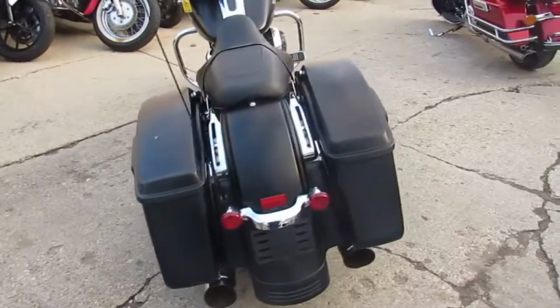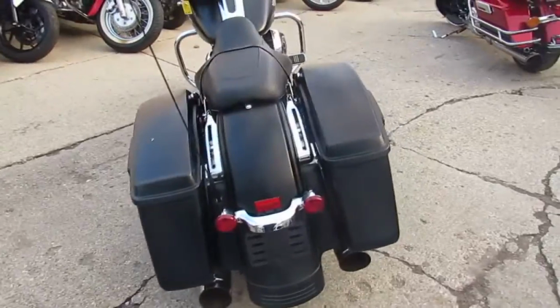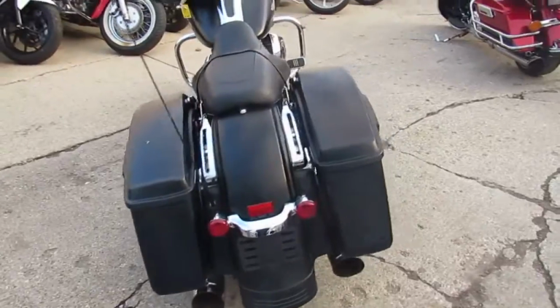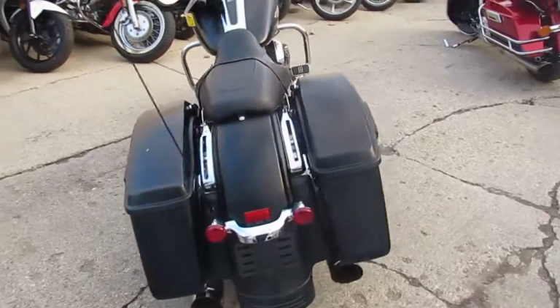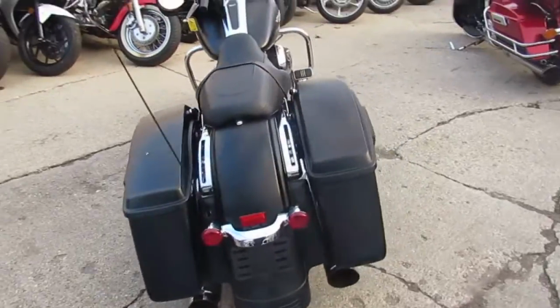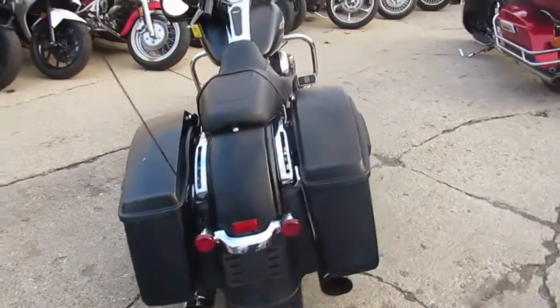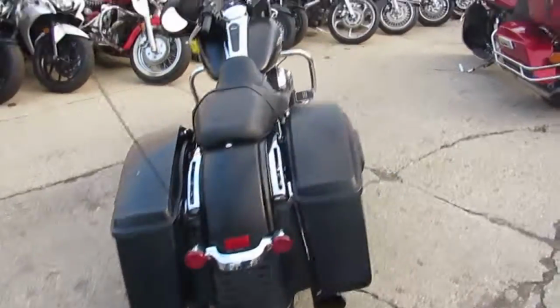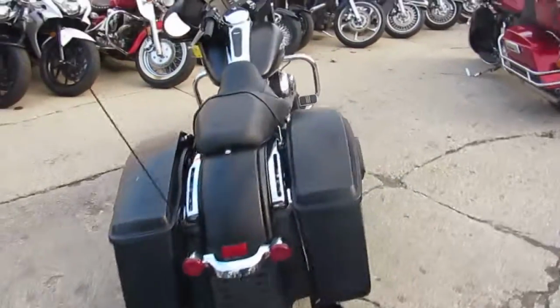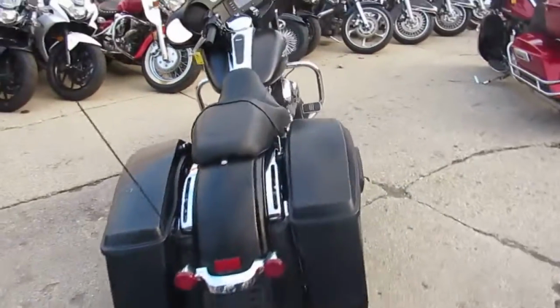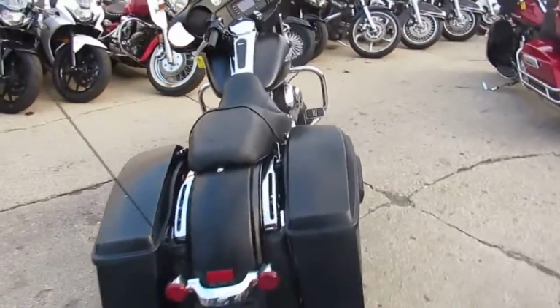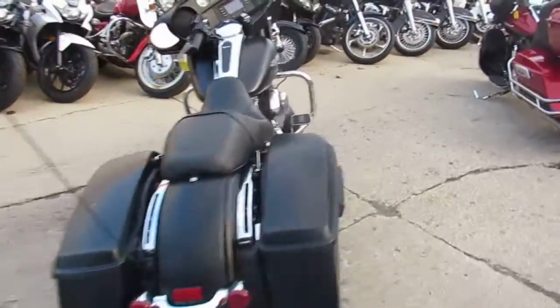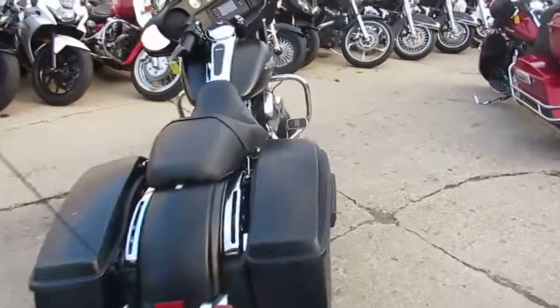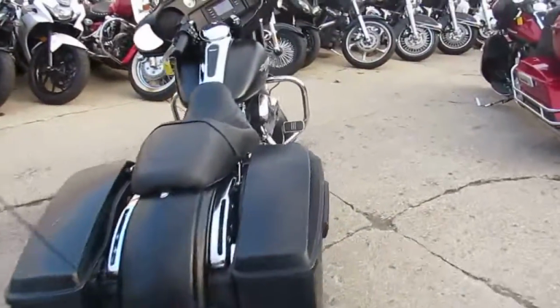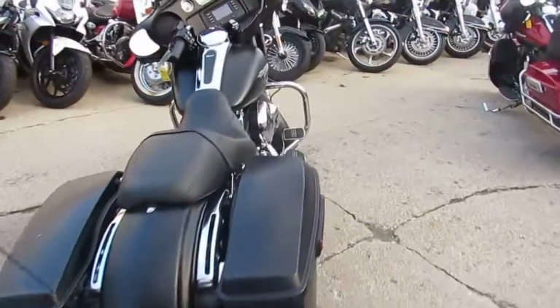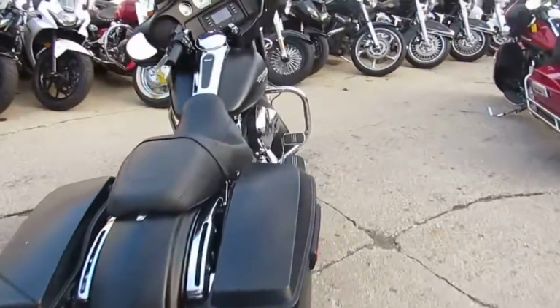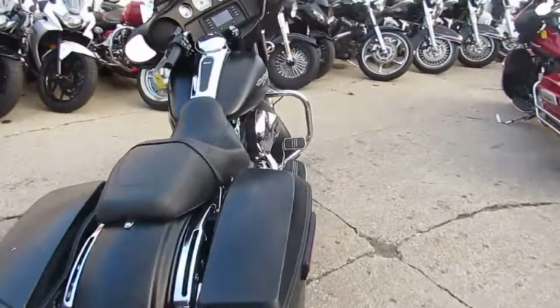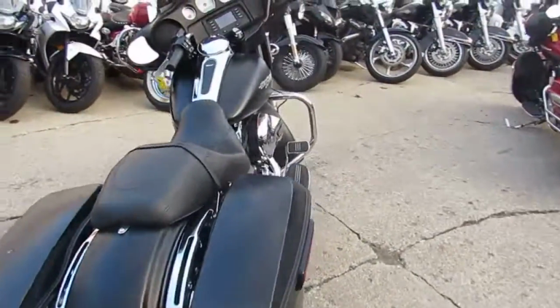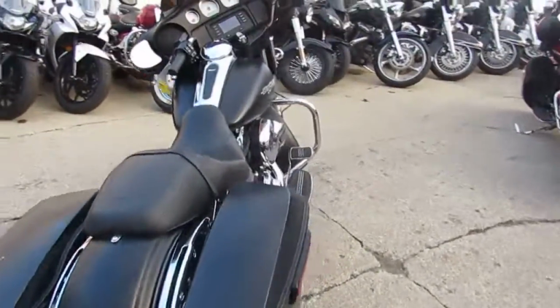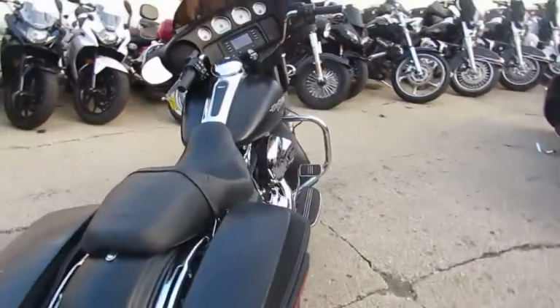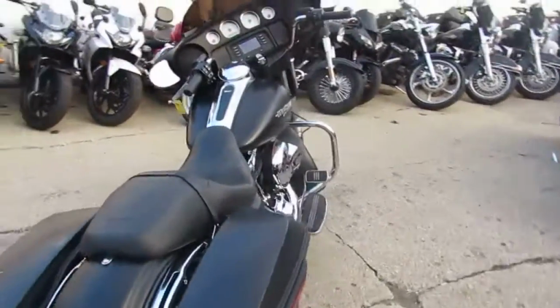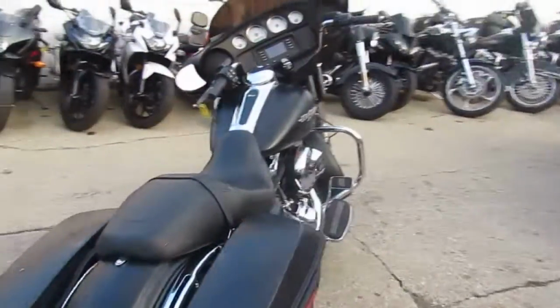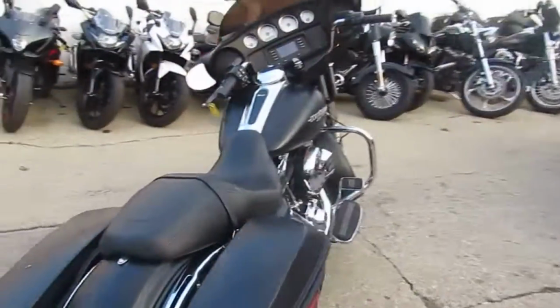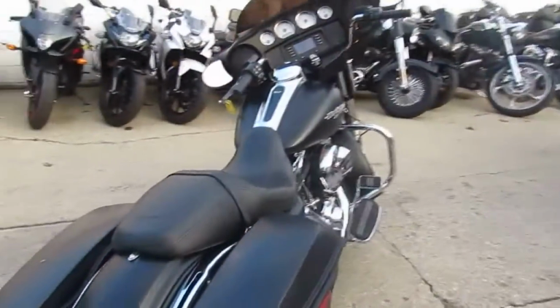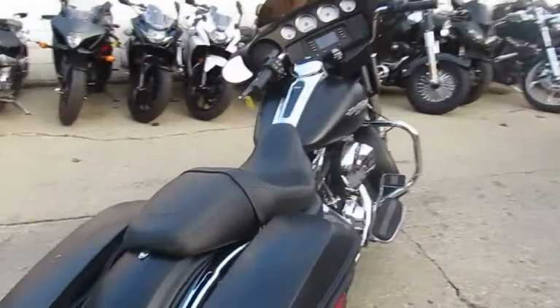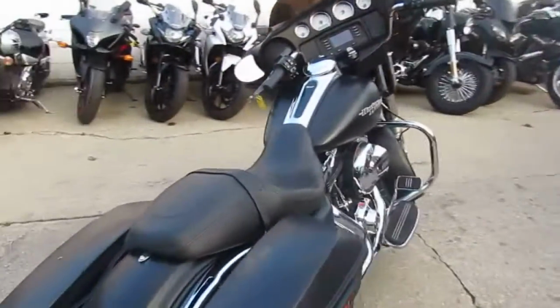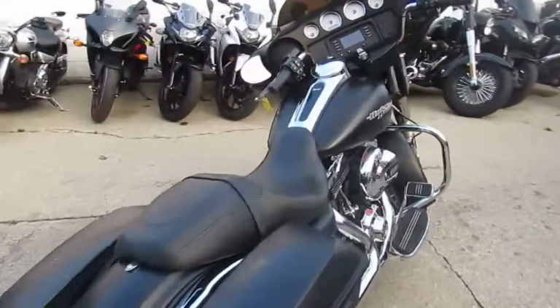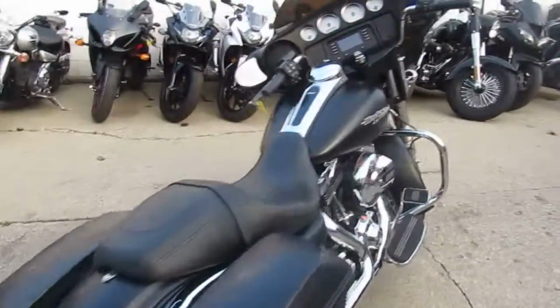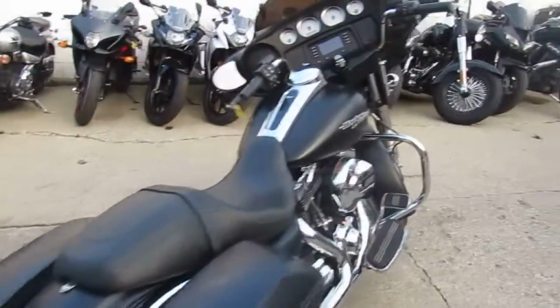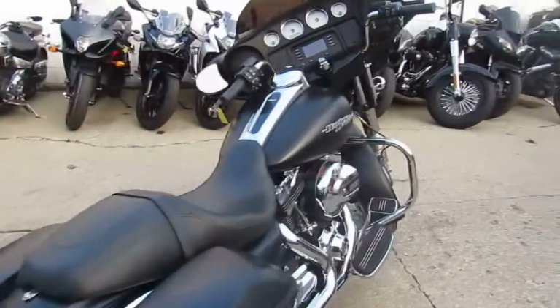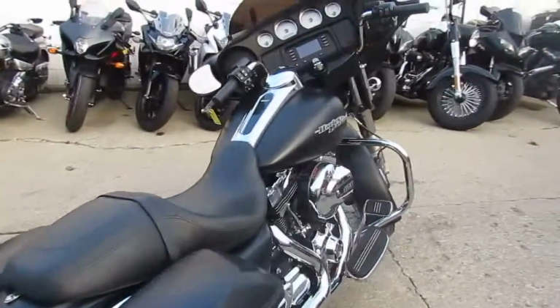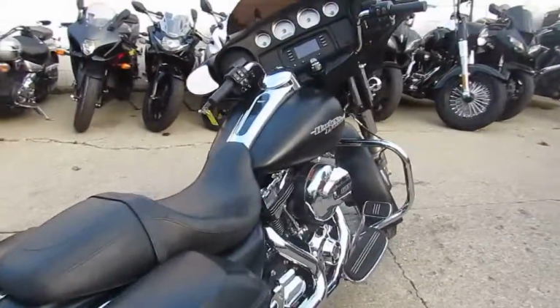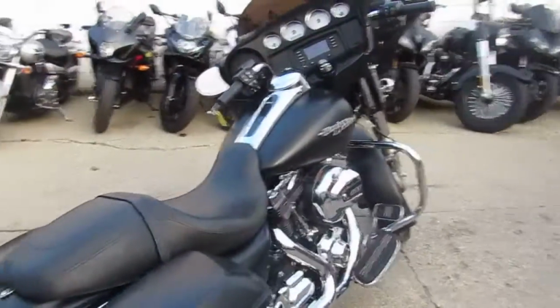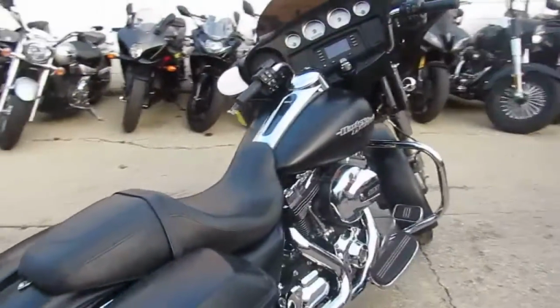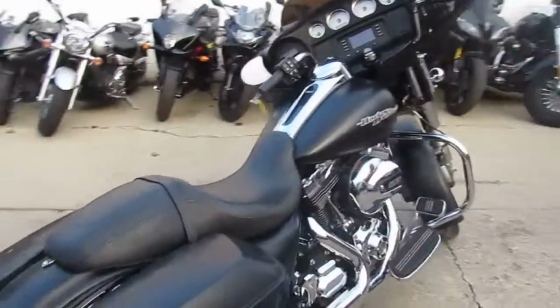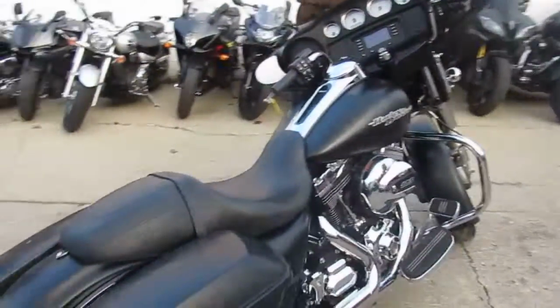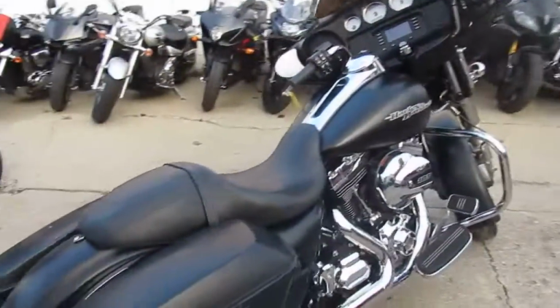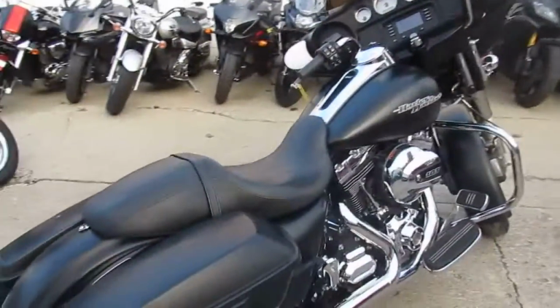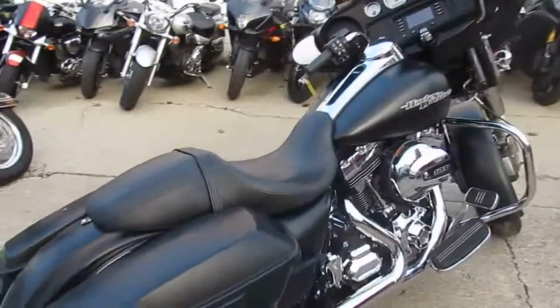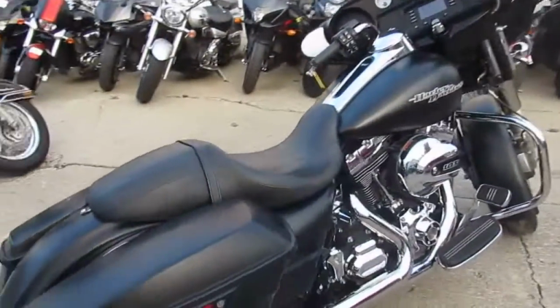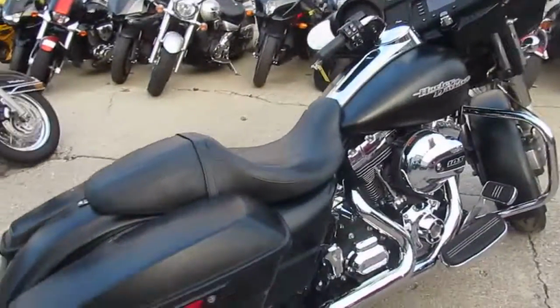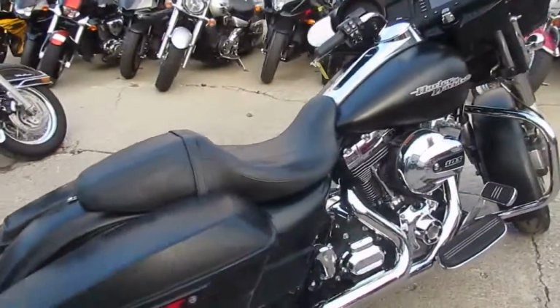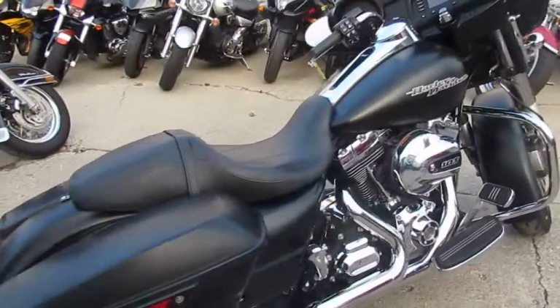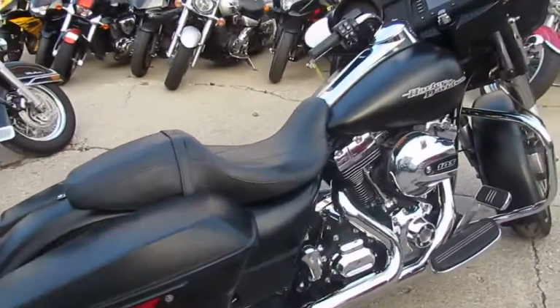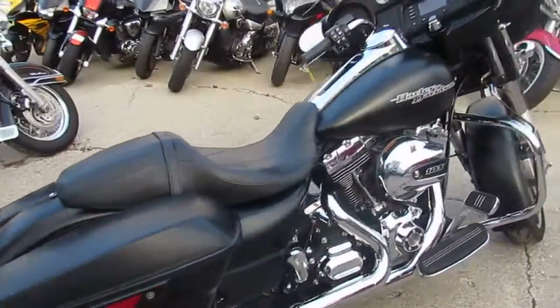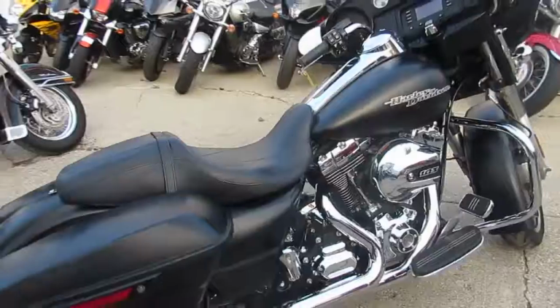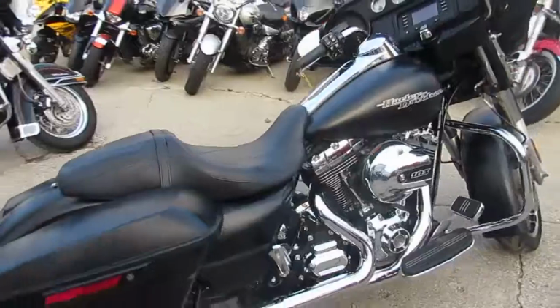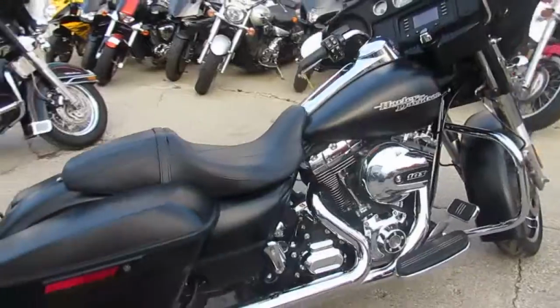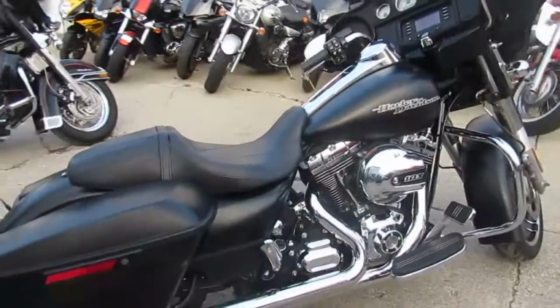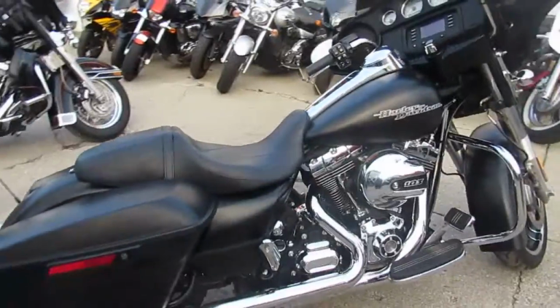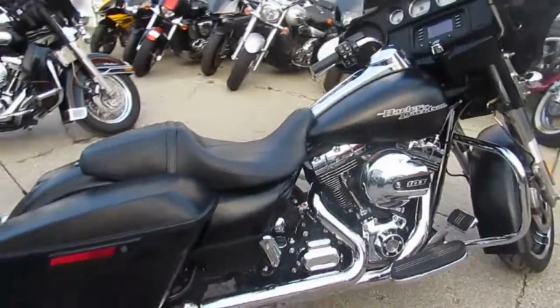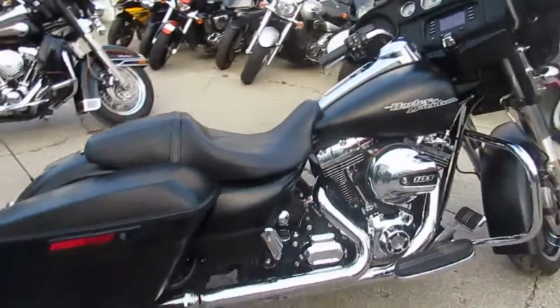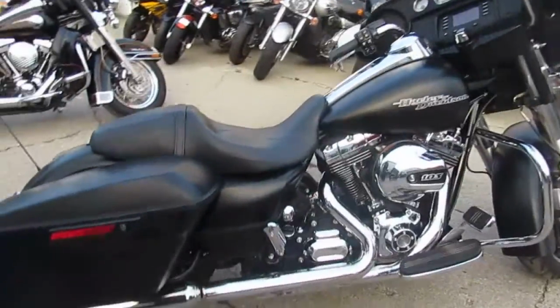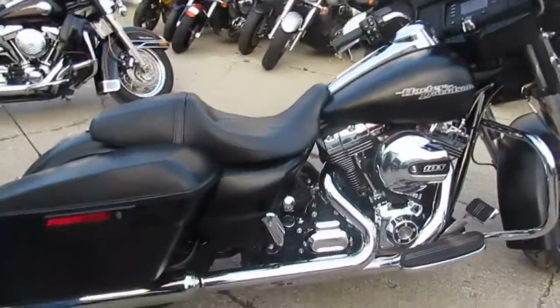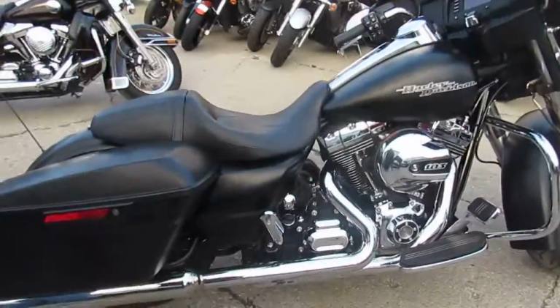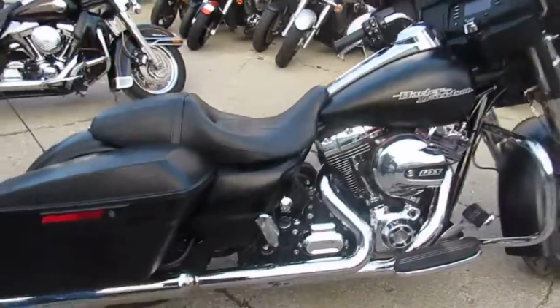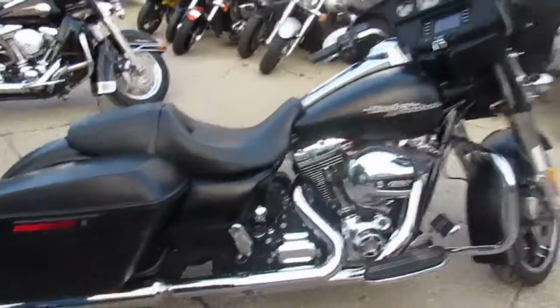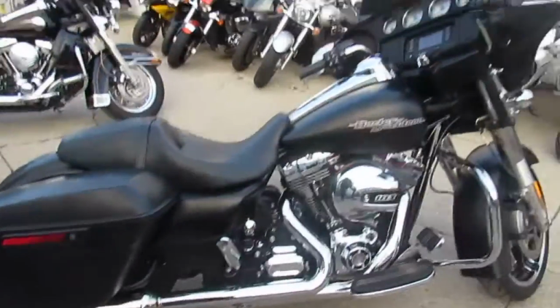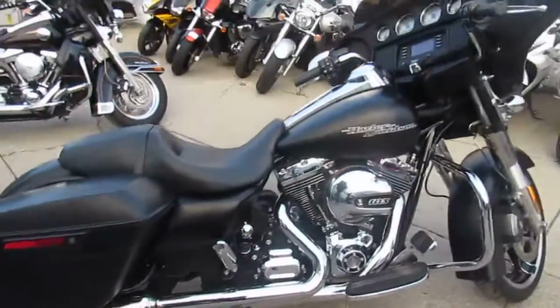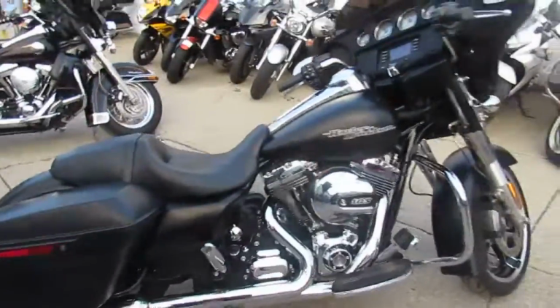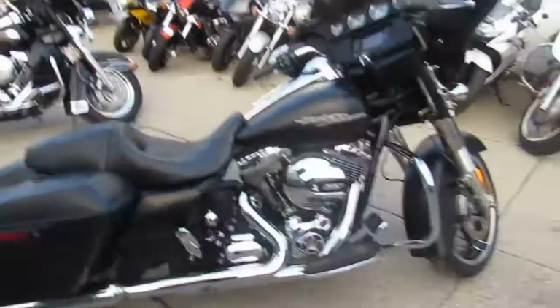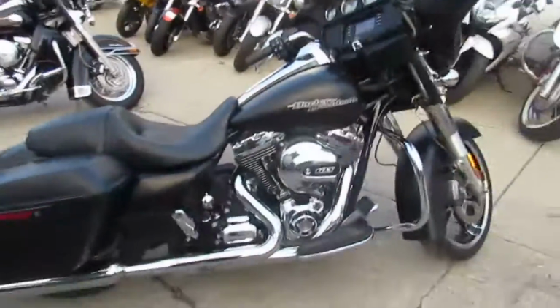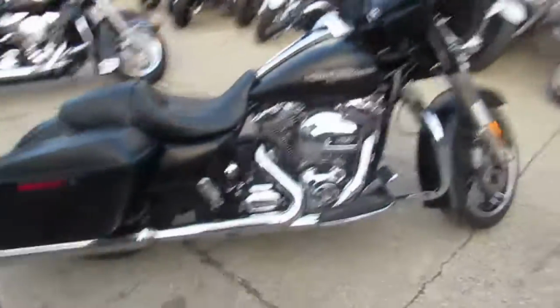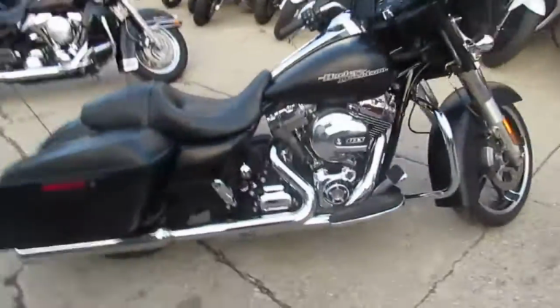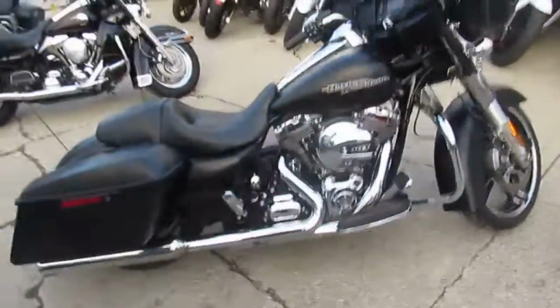All the fluids have been changed, ready to hit the road. Great bike — 2016 Street Glide, $16,900.